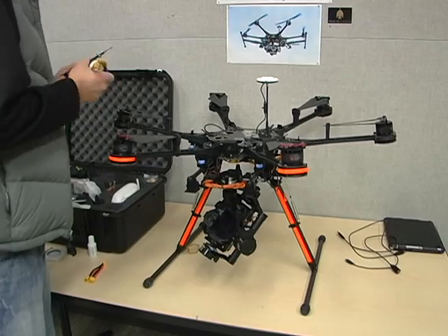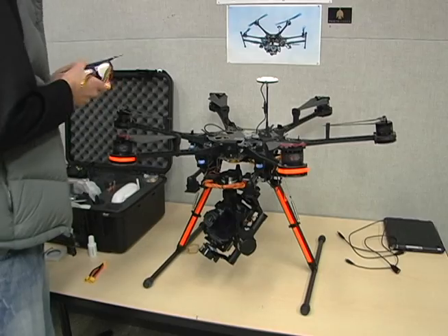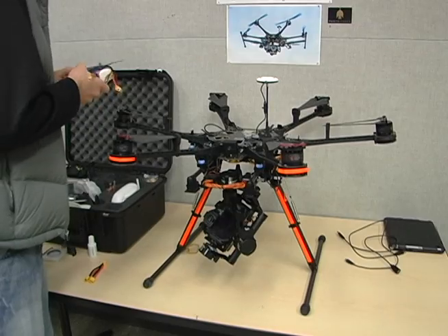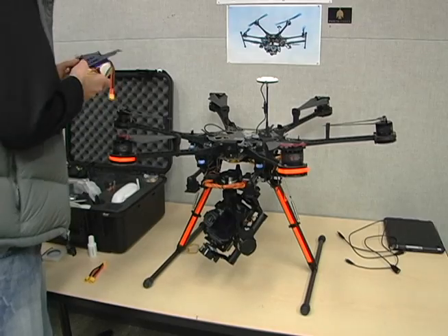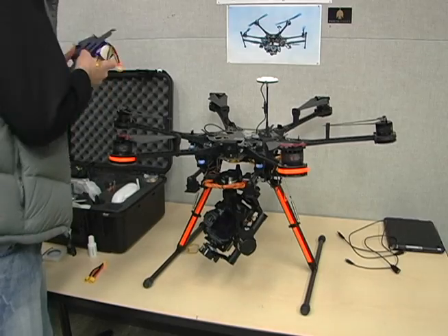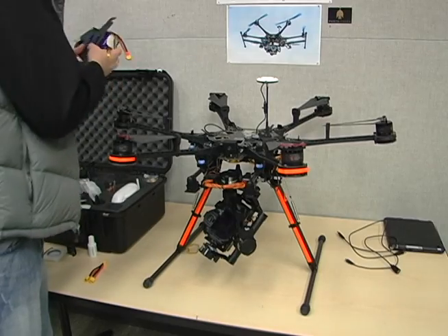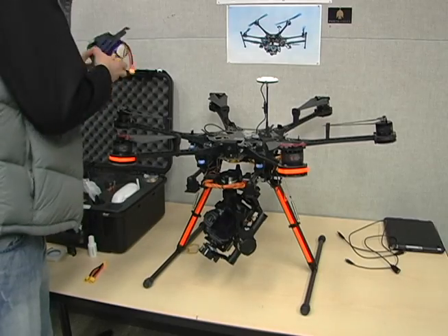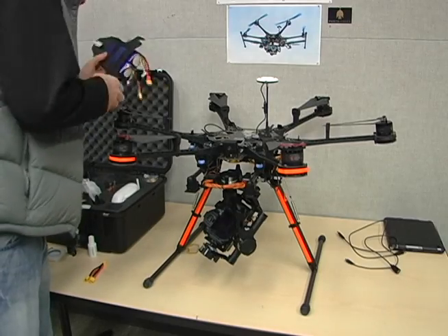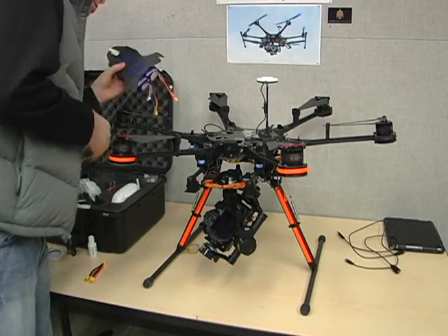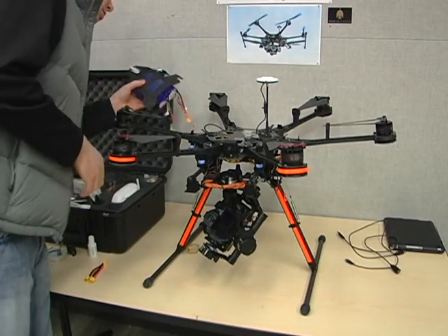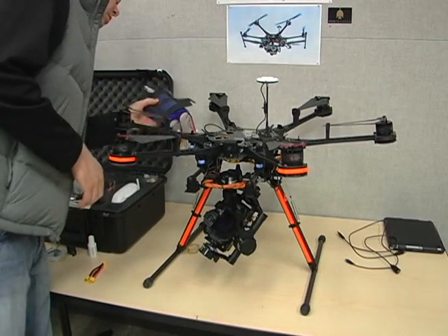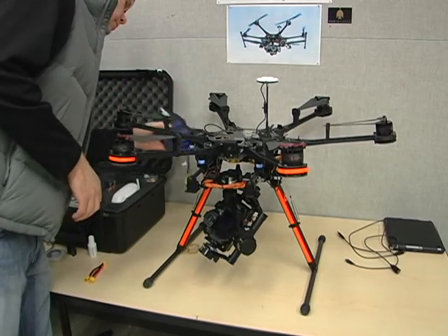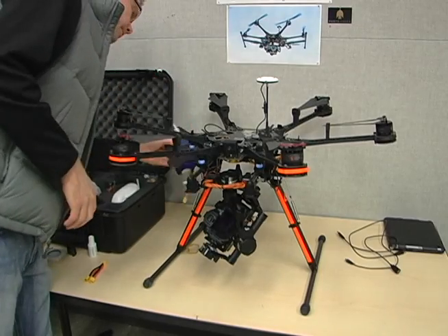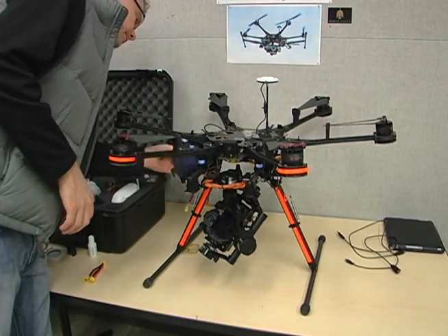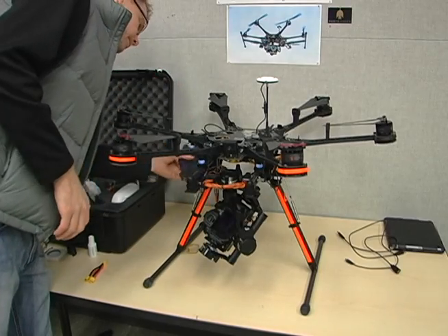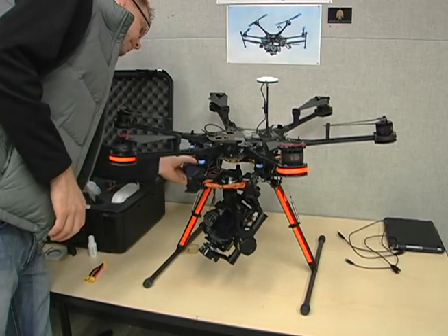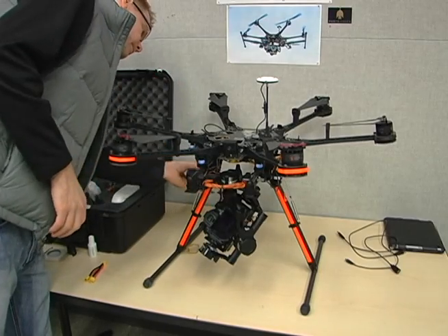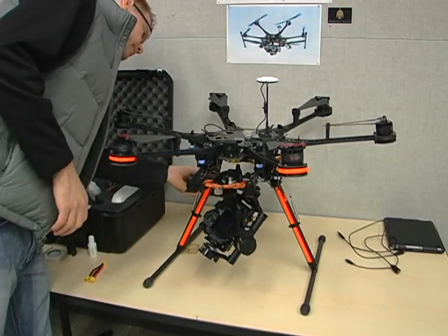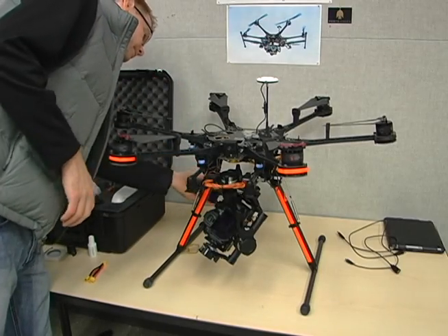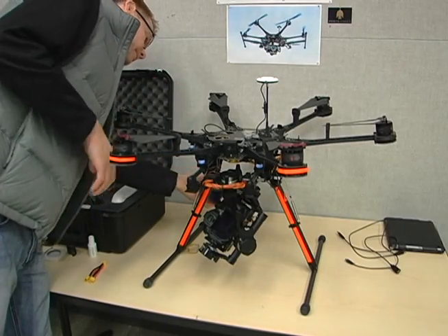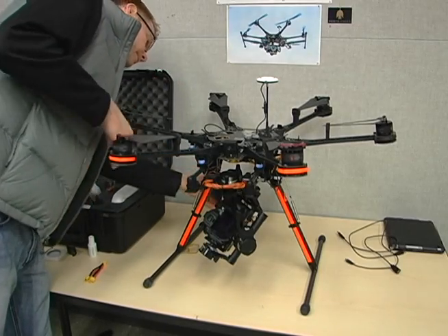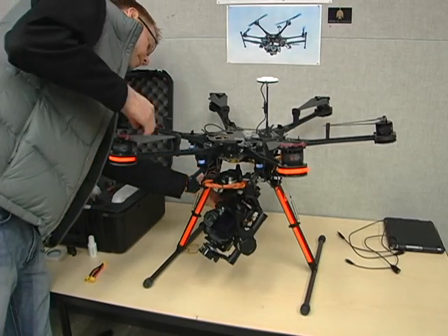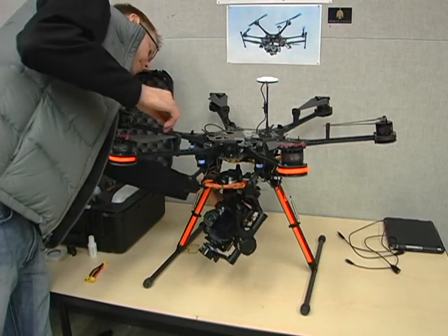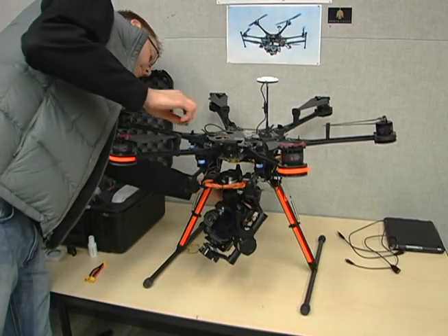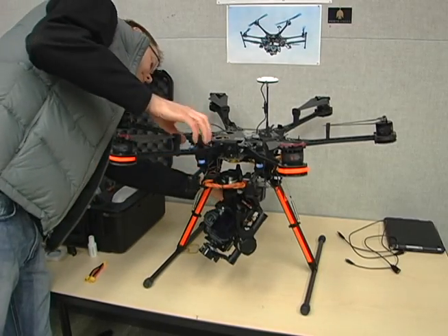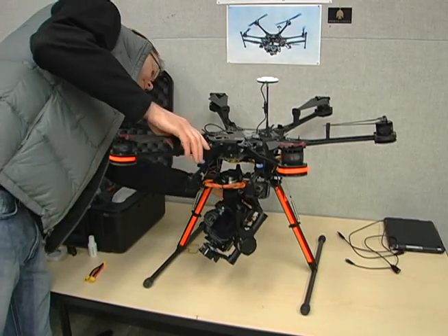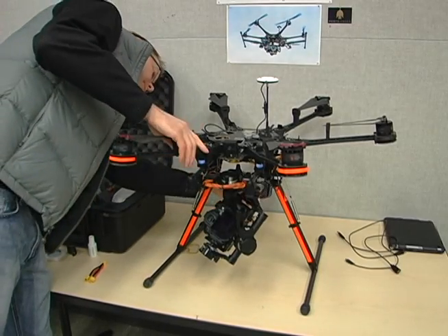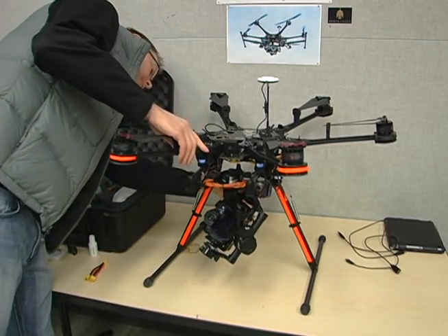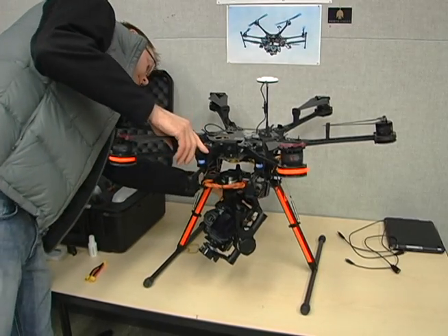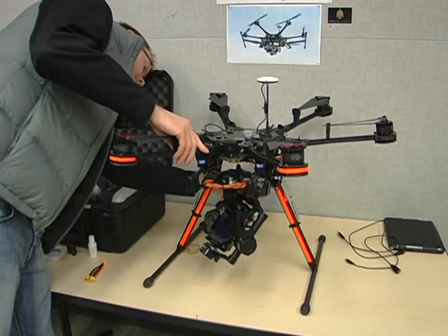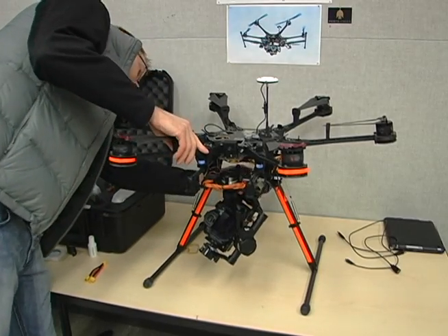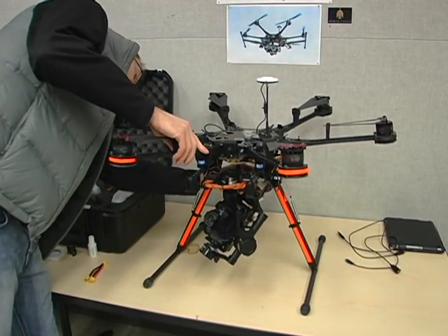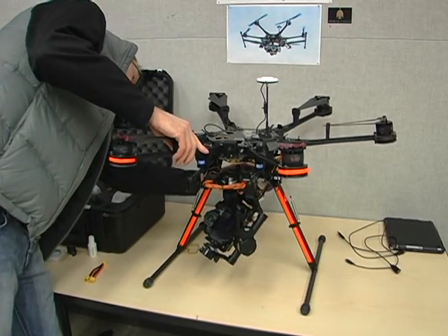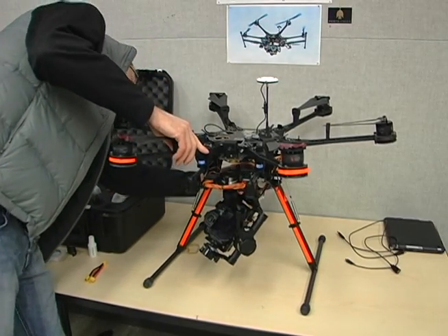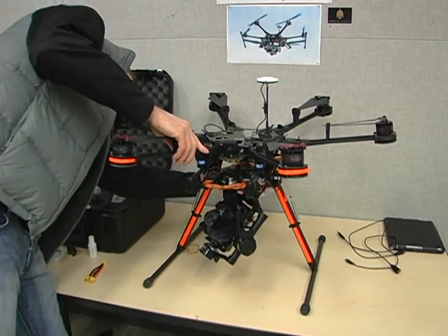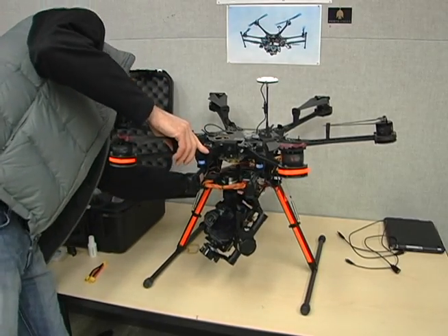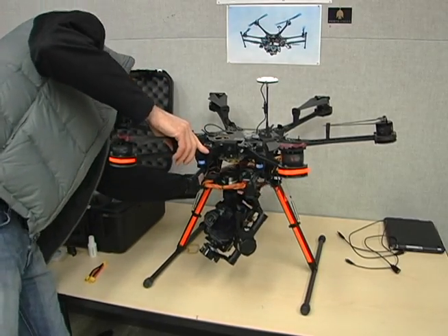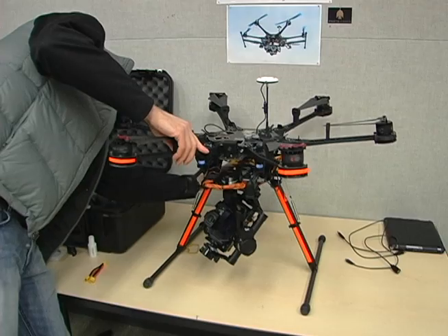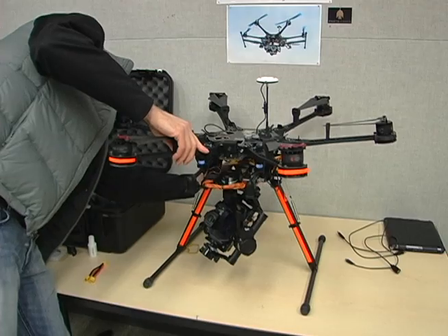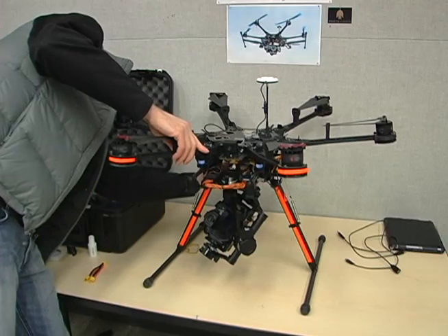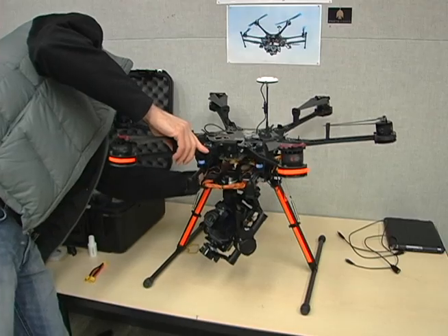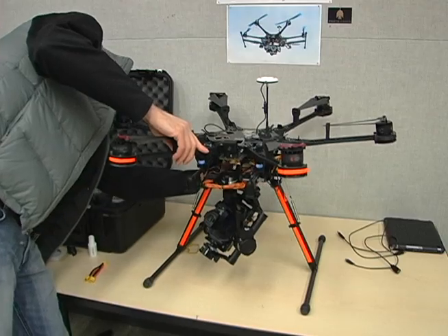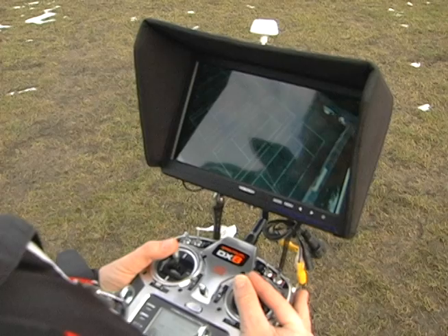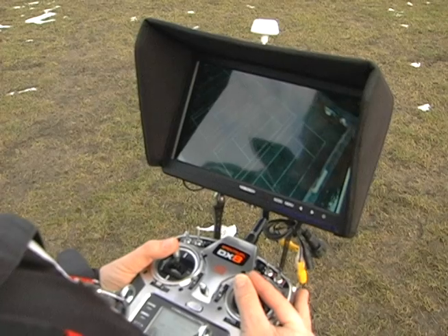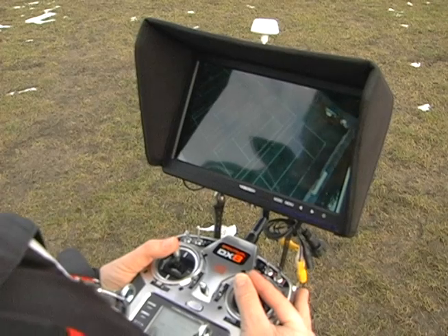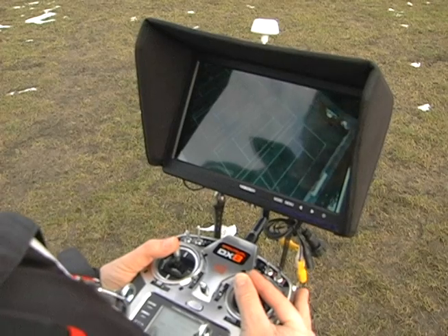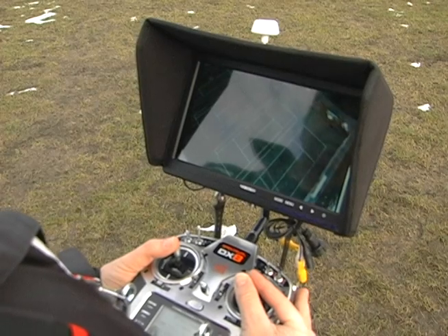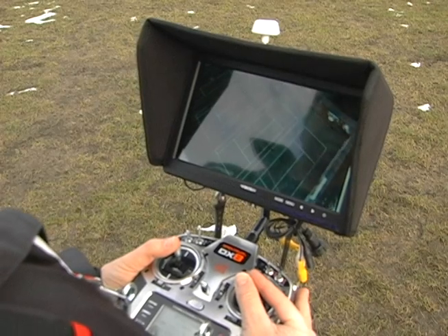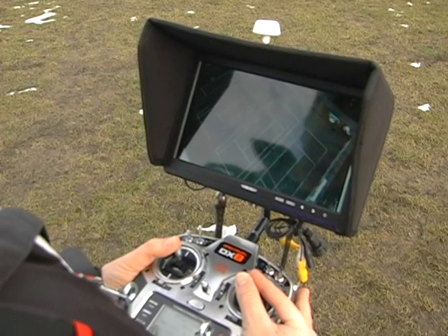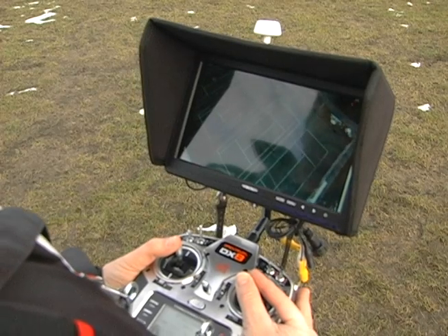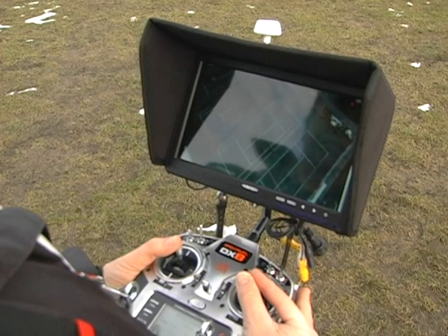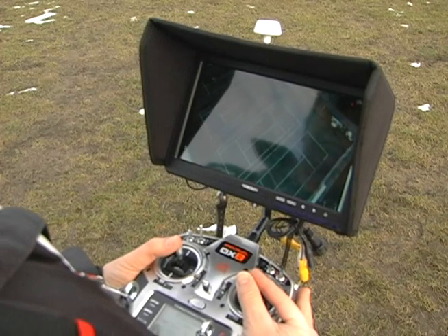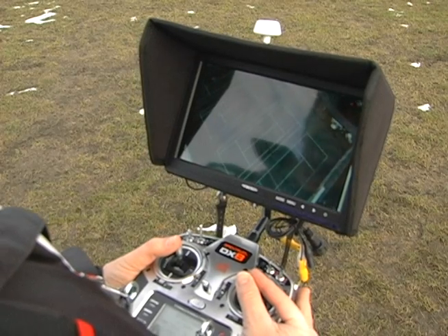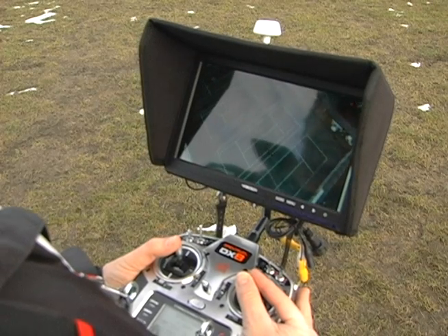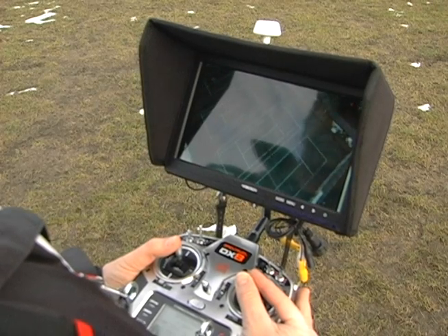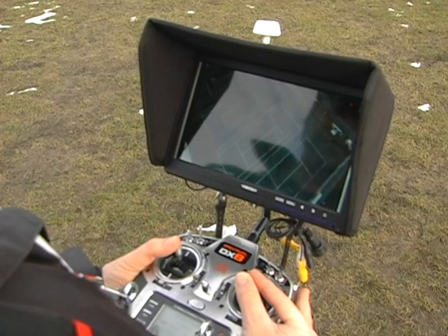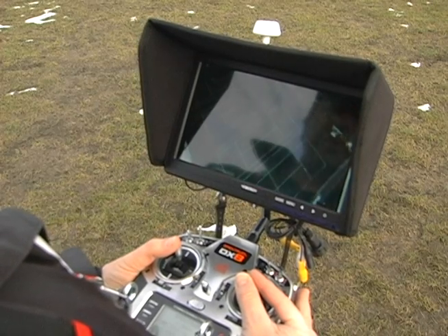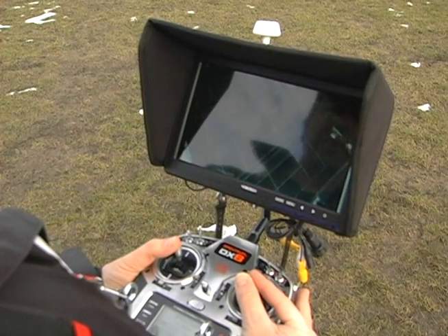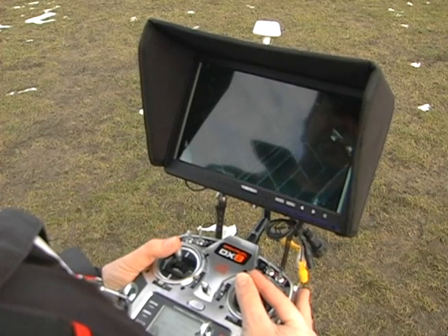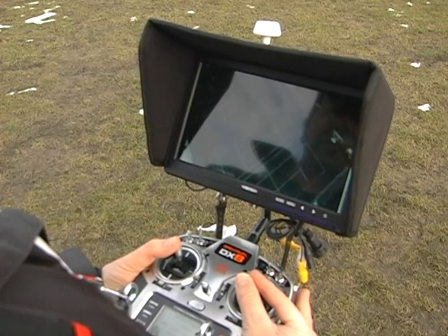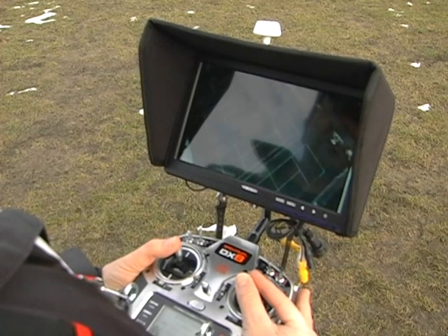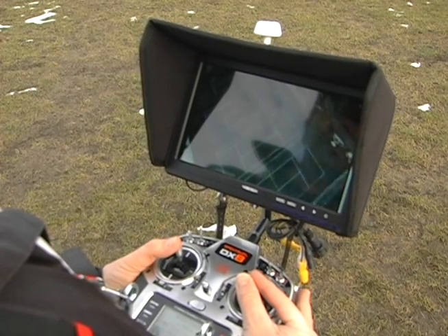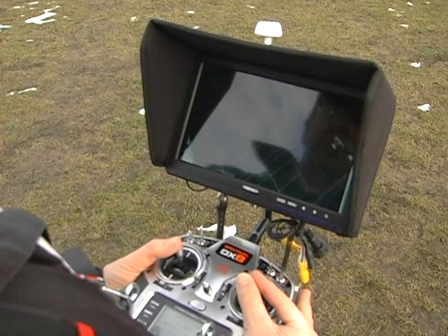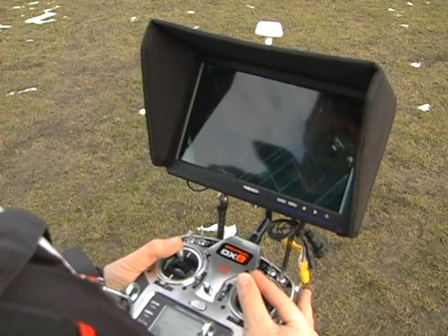Of course there's a price tag — the UAV is worth about $10,000. Kevin says that's cheap compared to the cost of renting a helicopter to do similar work.